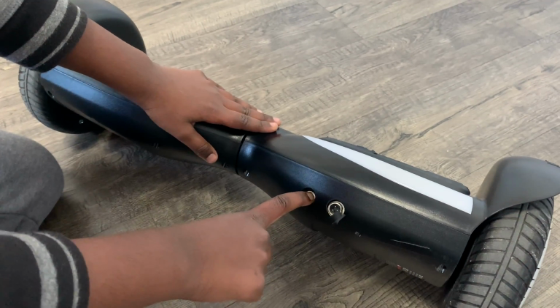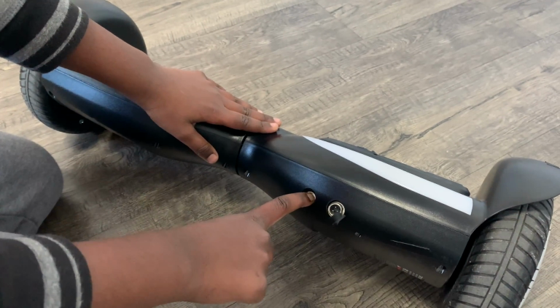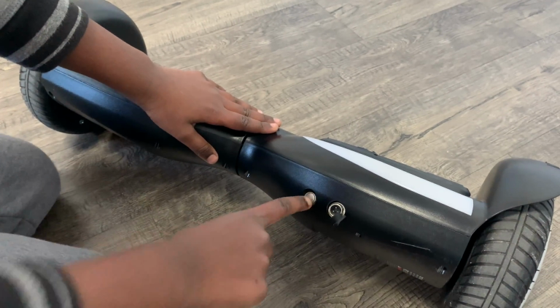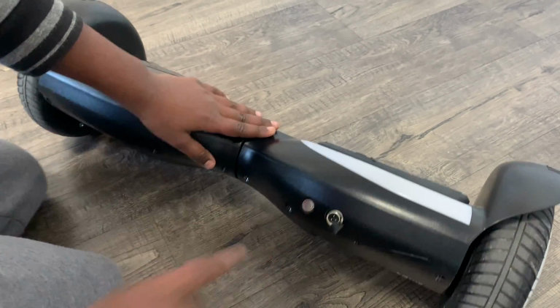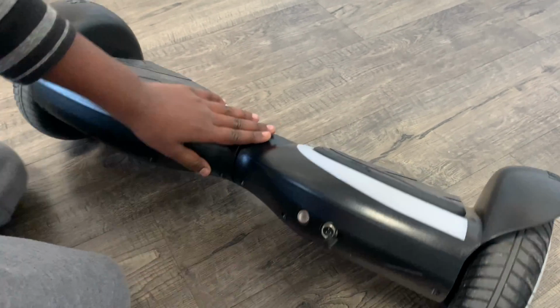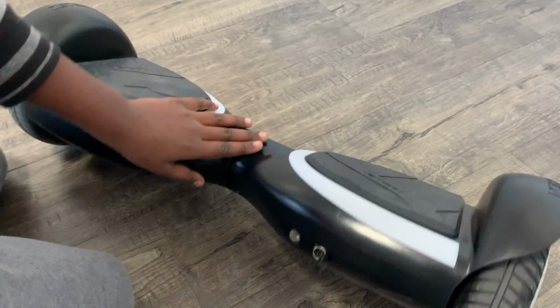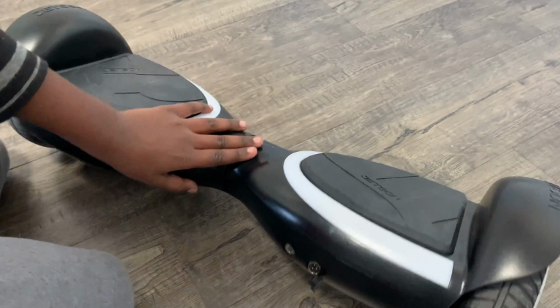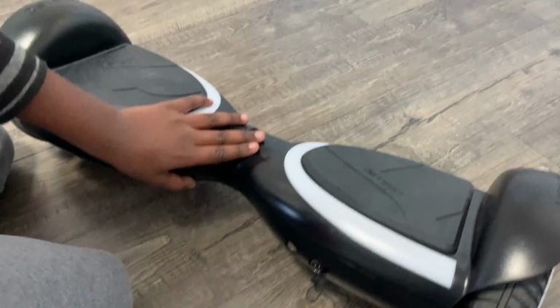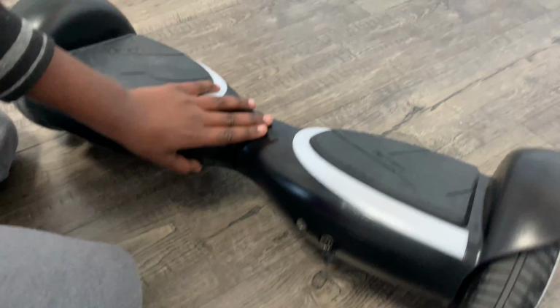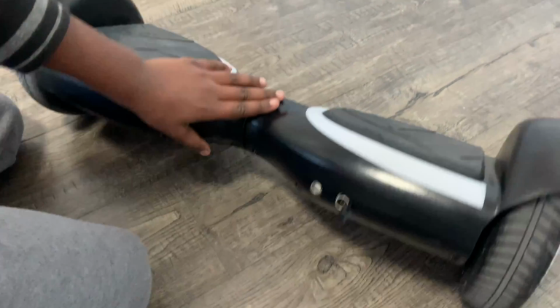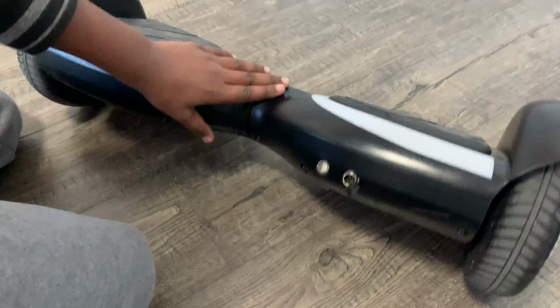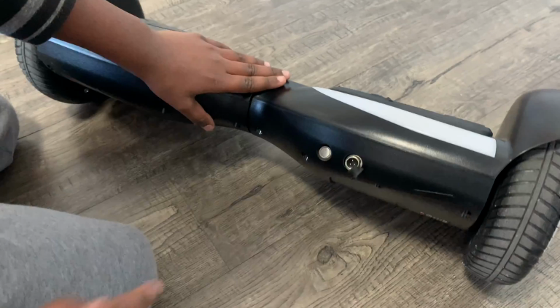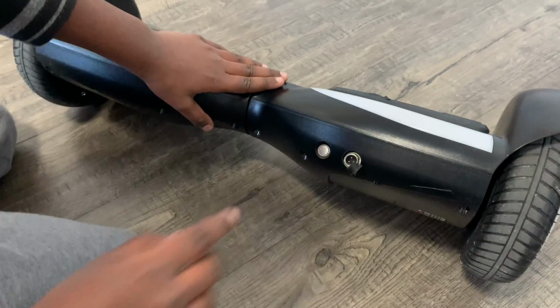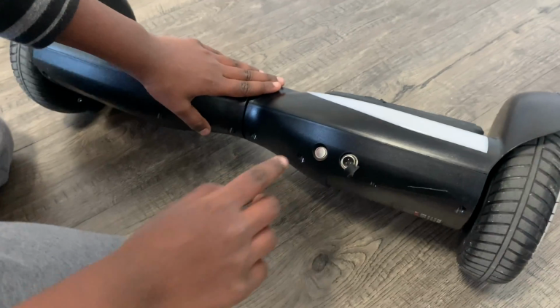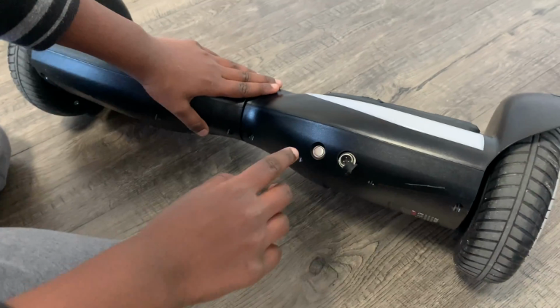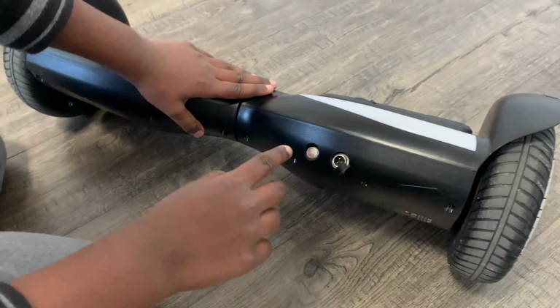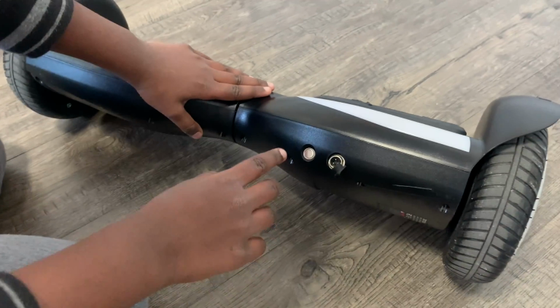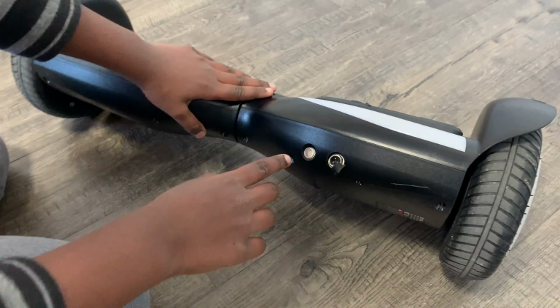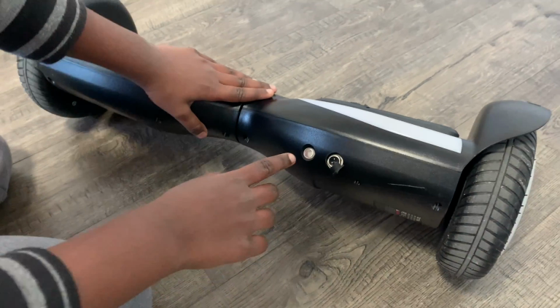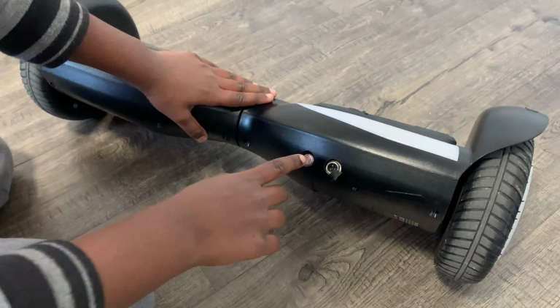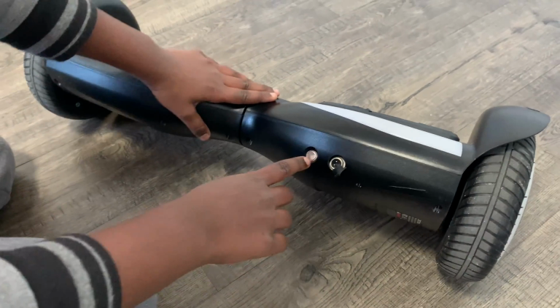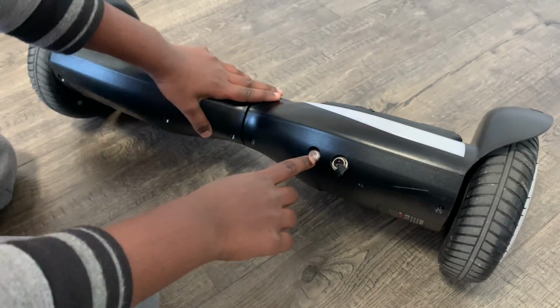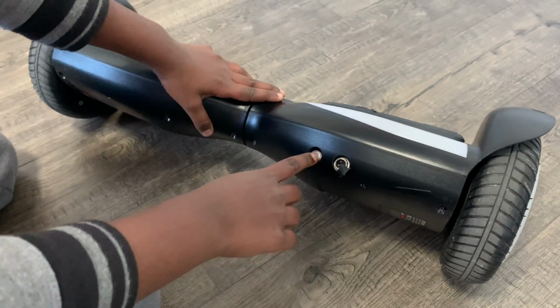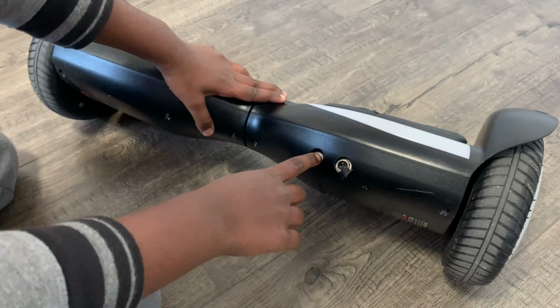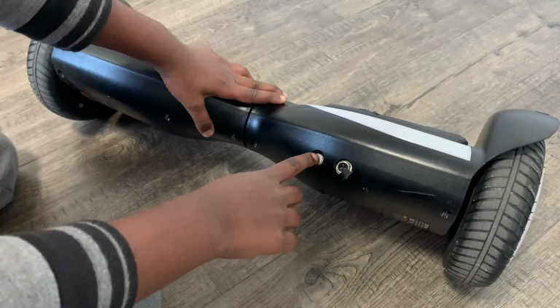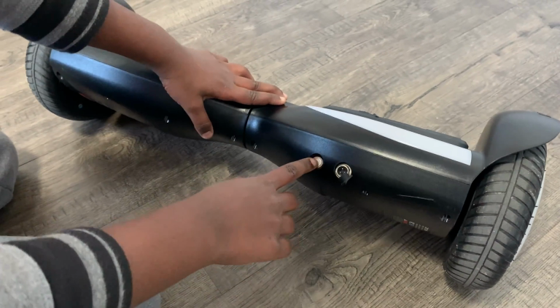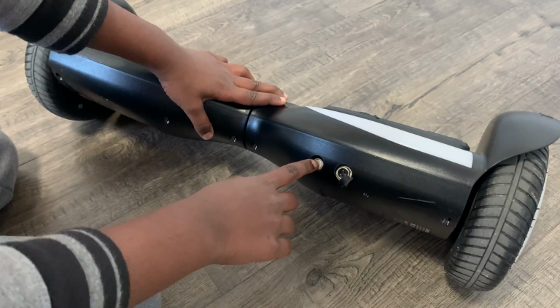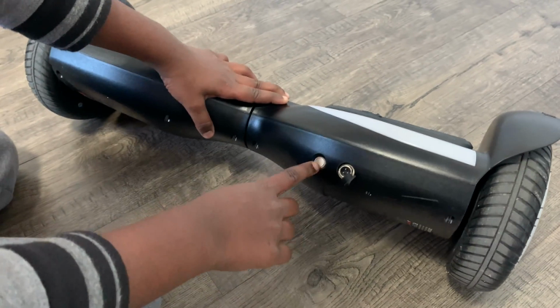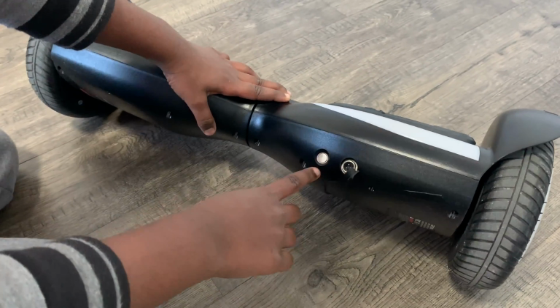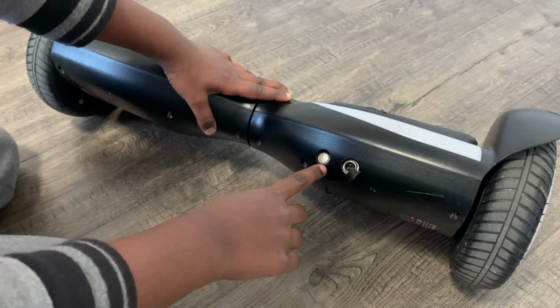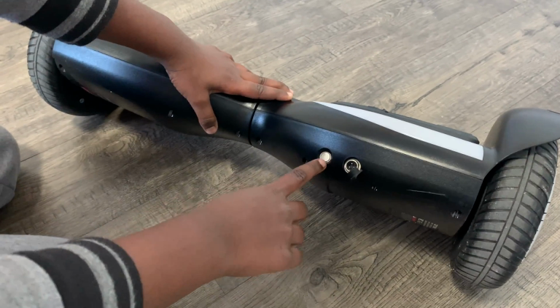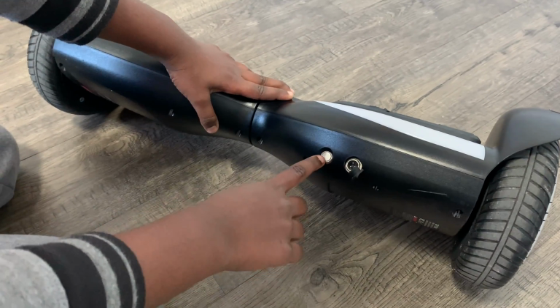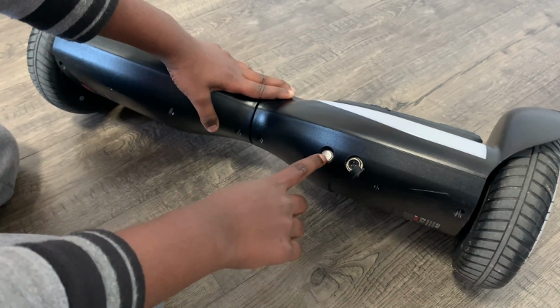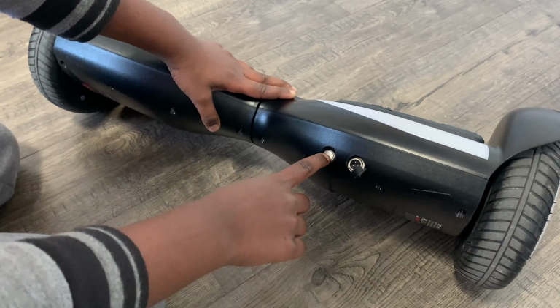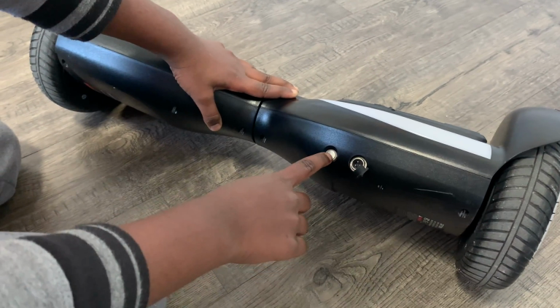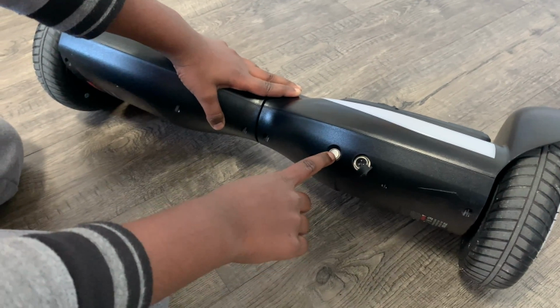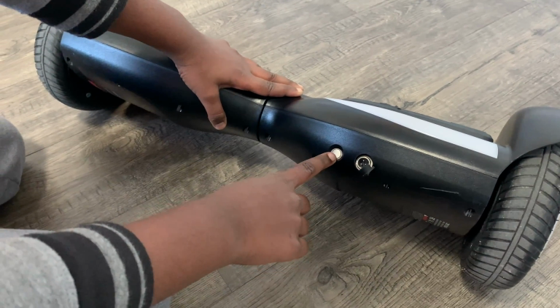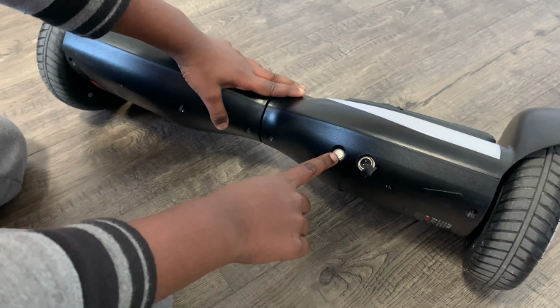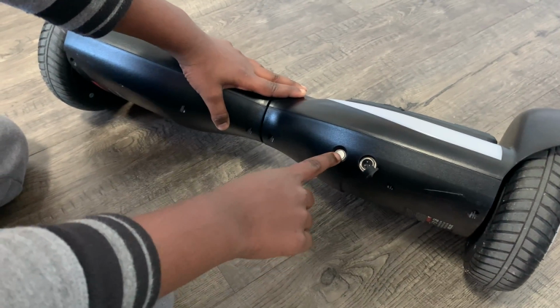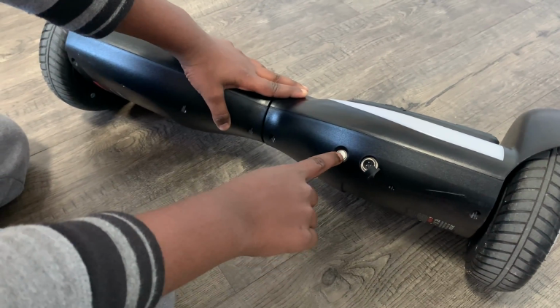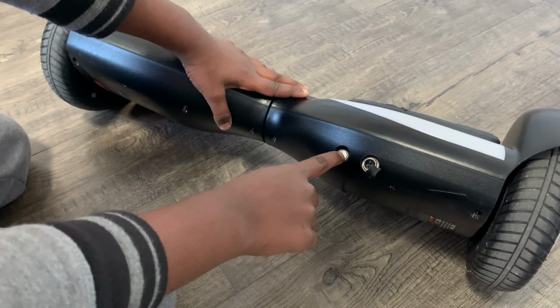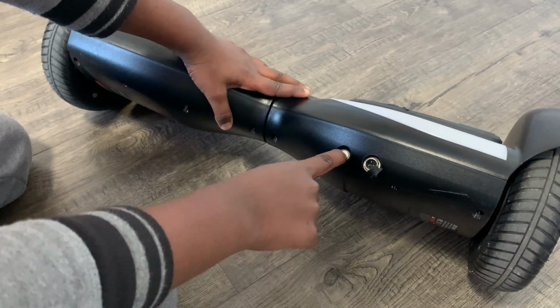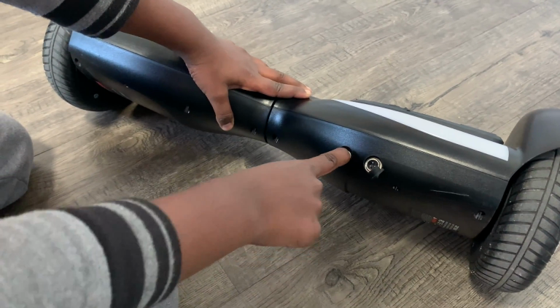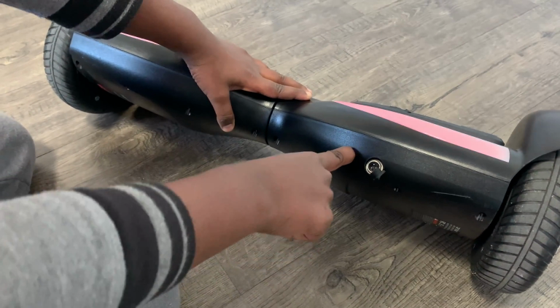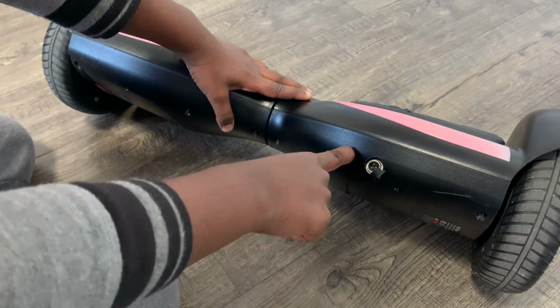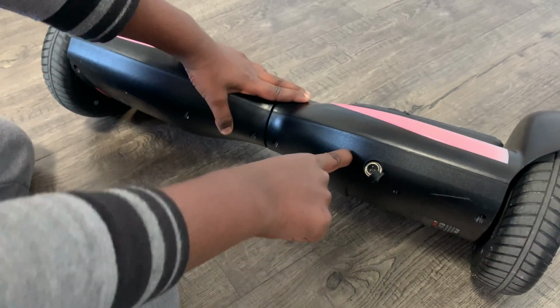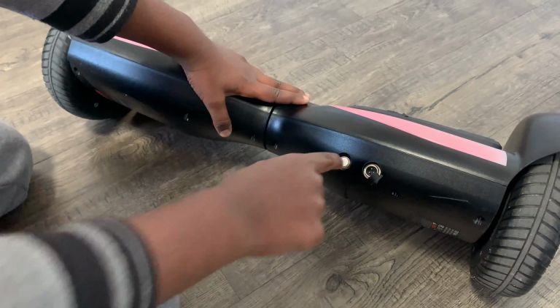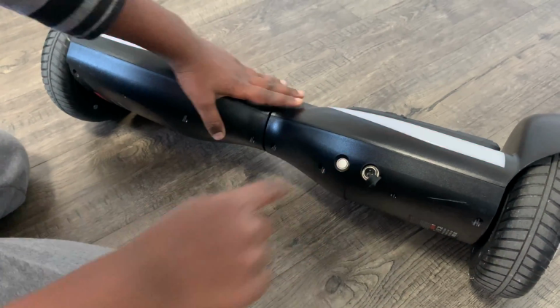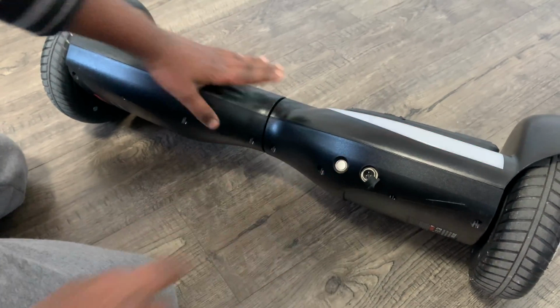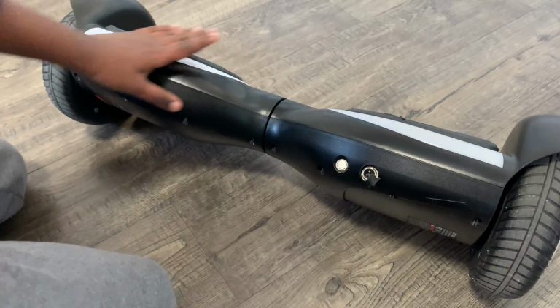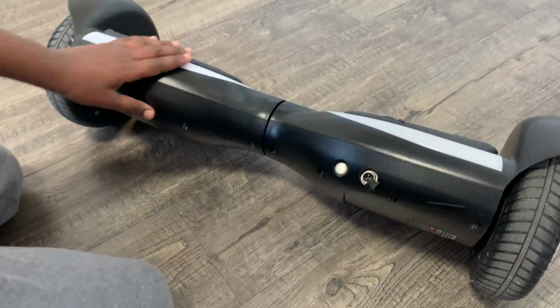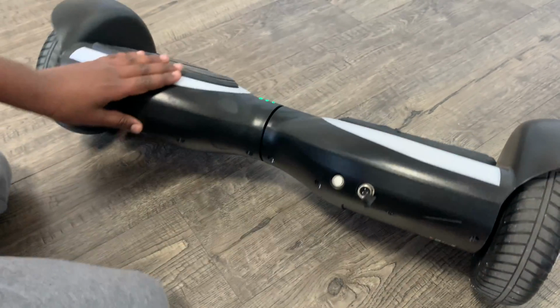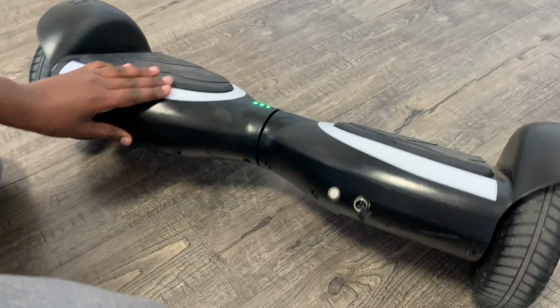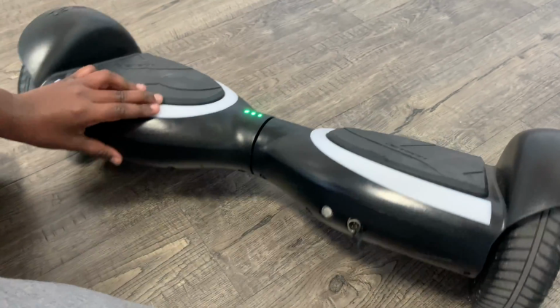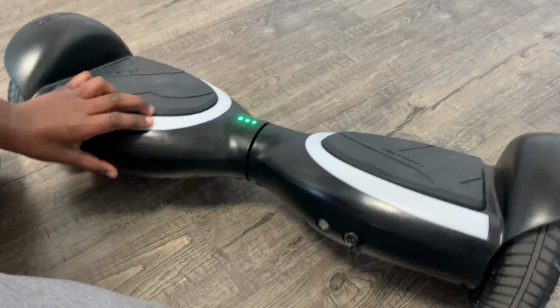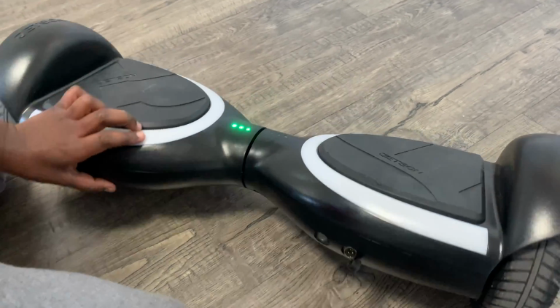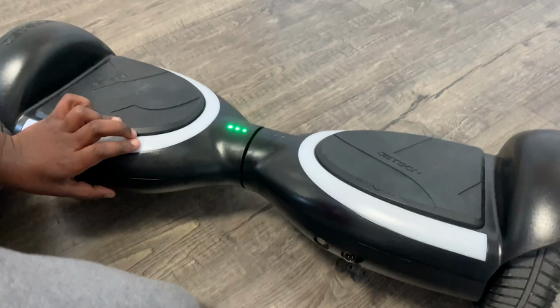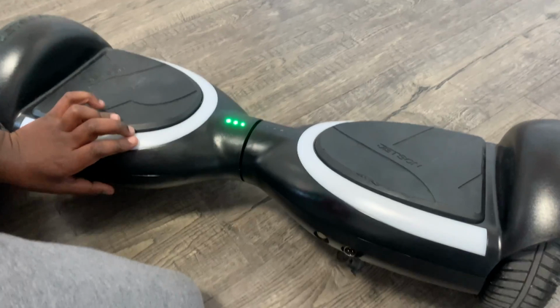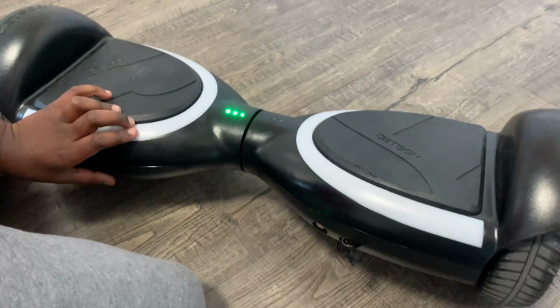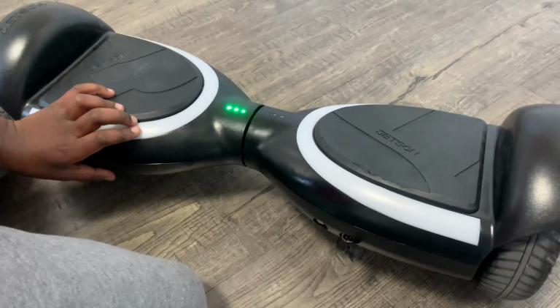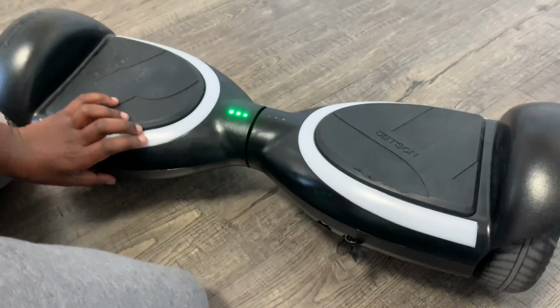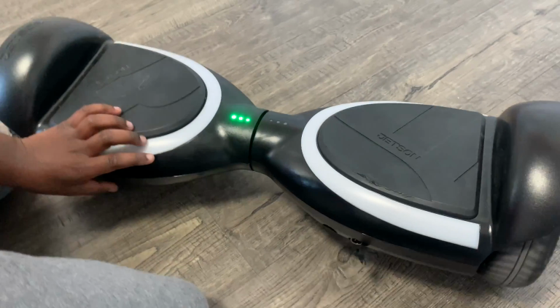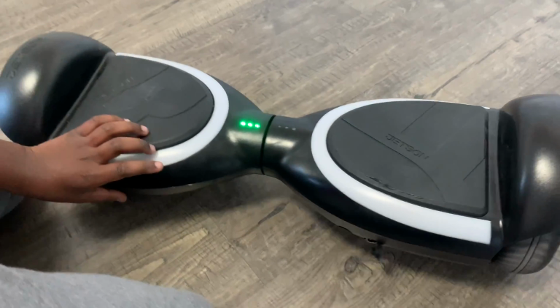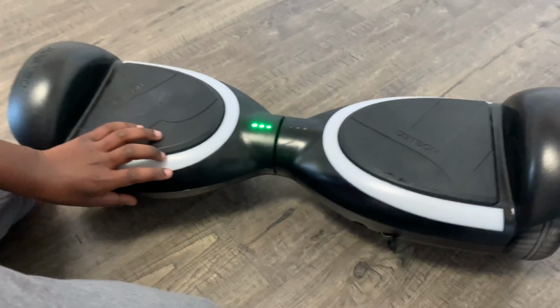Now it's off. Then if you want to ride it again, turn it on. Now the beeping sound doesn't come.